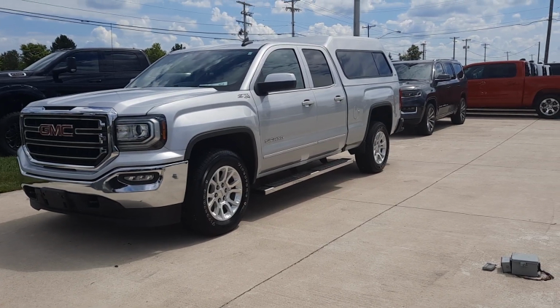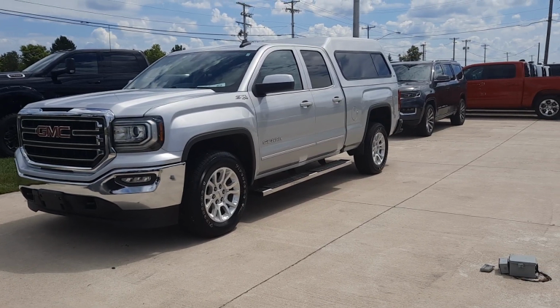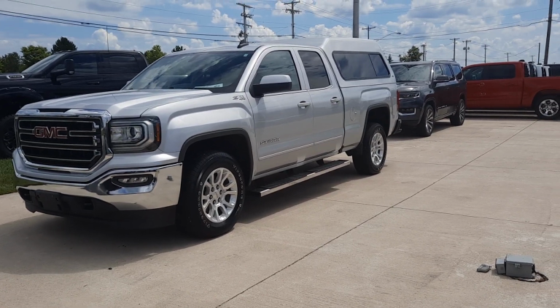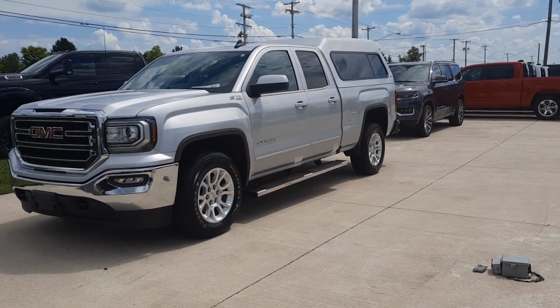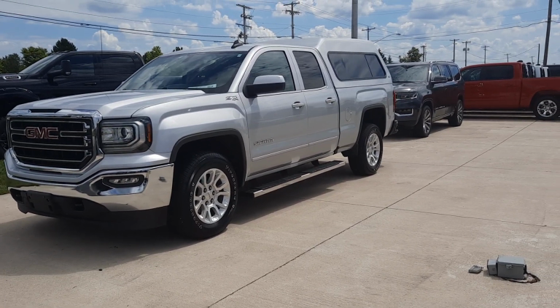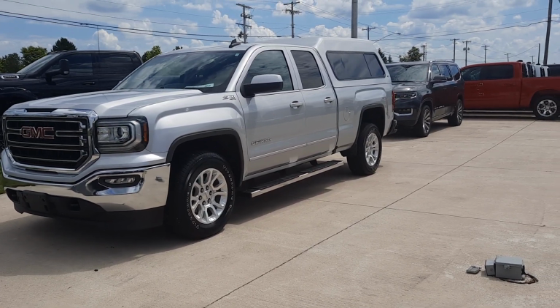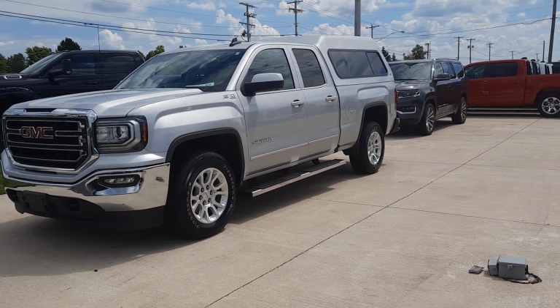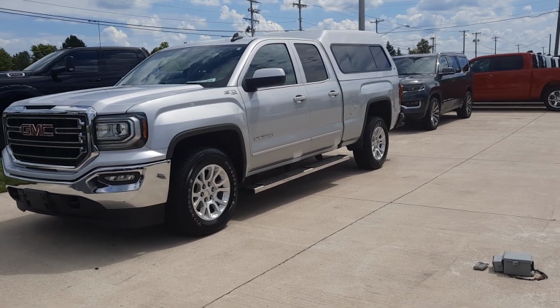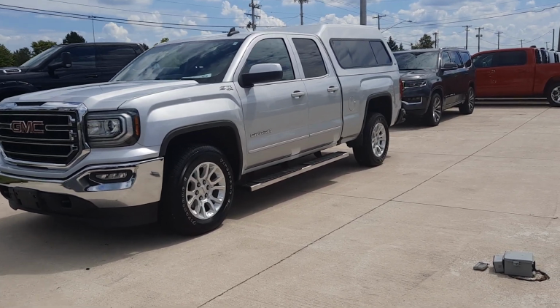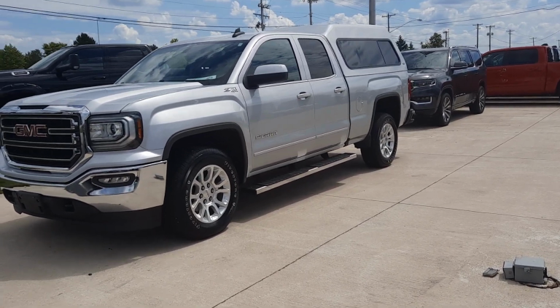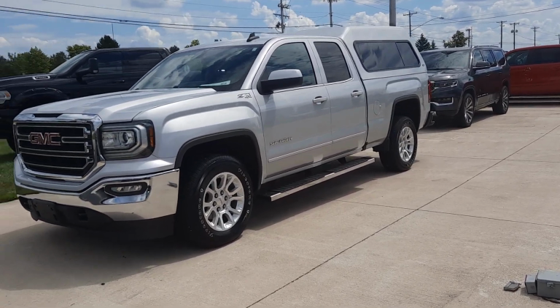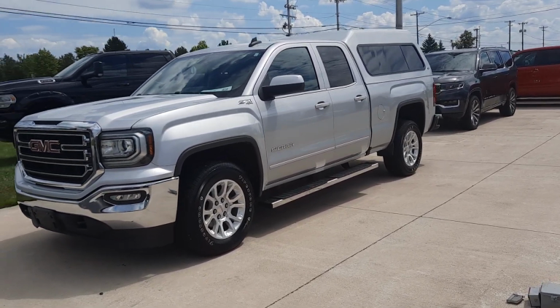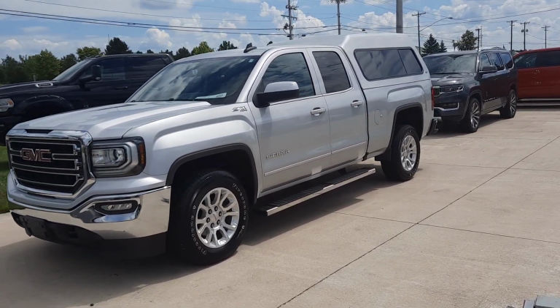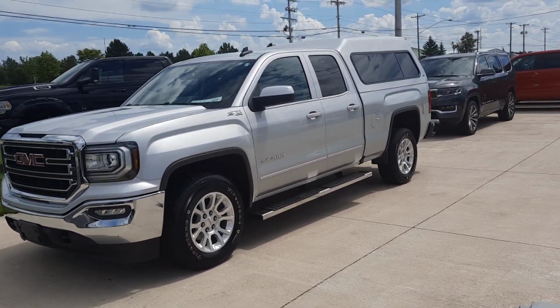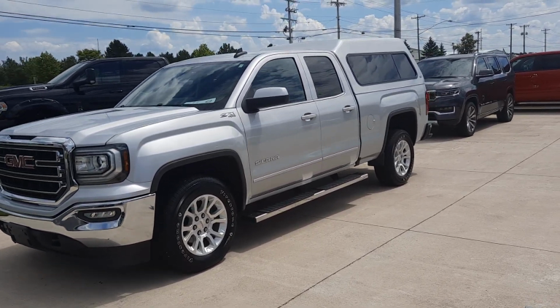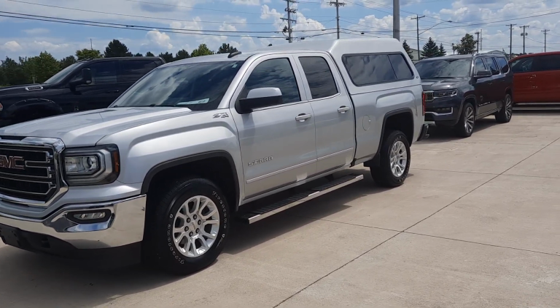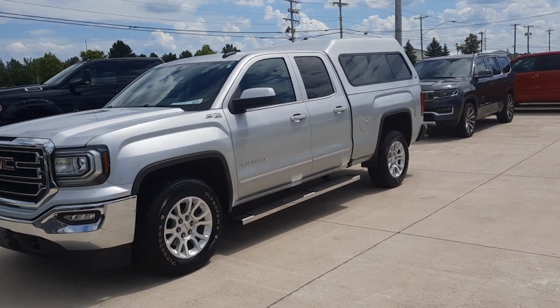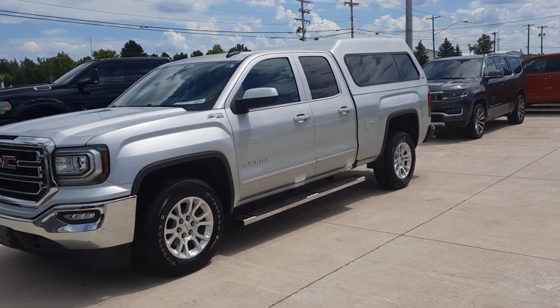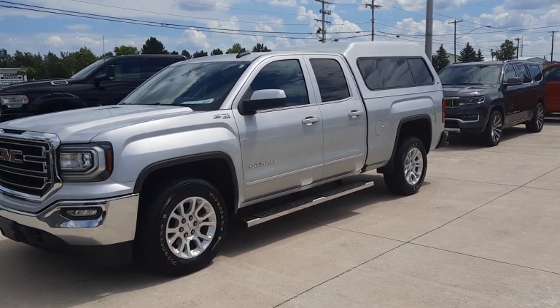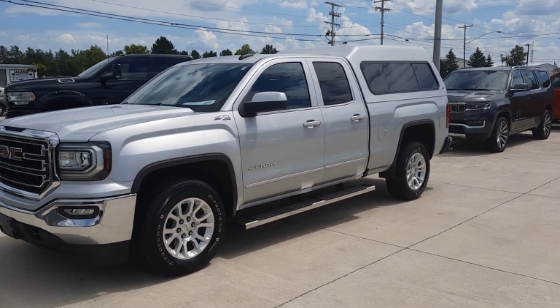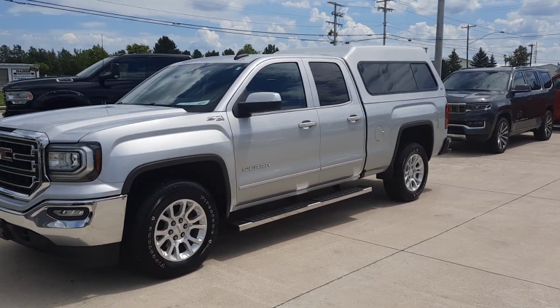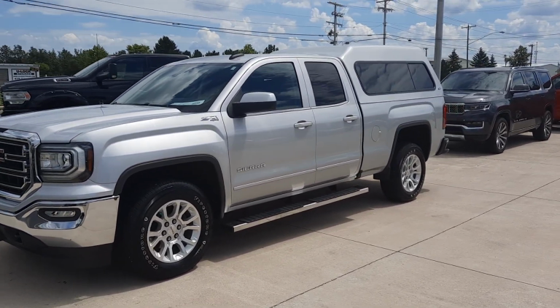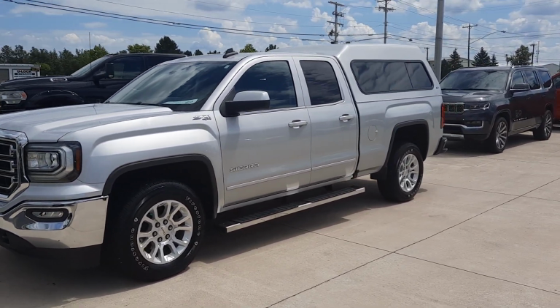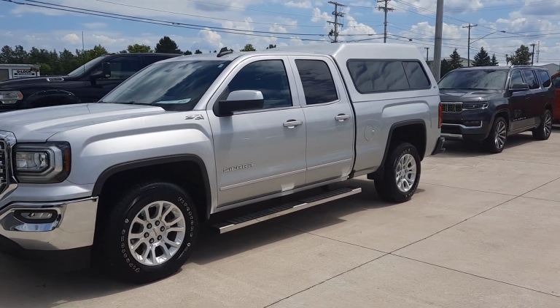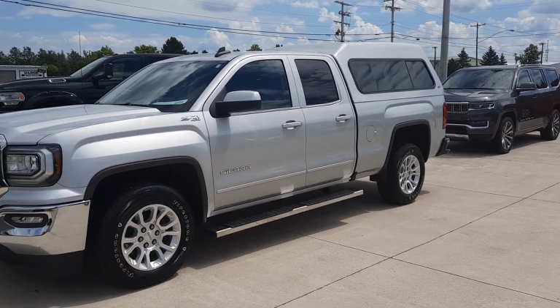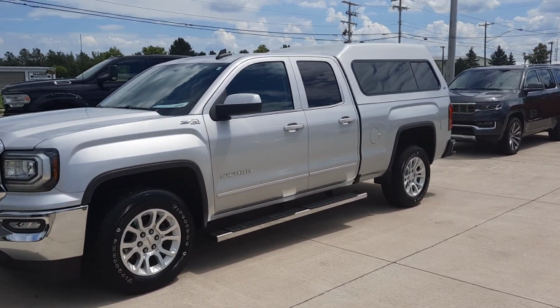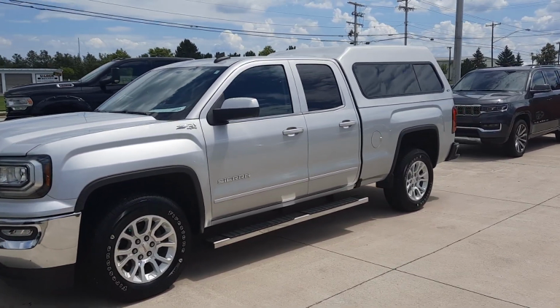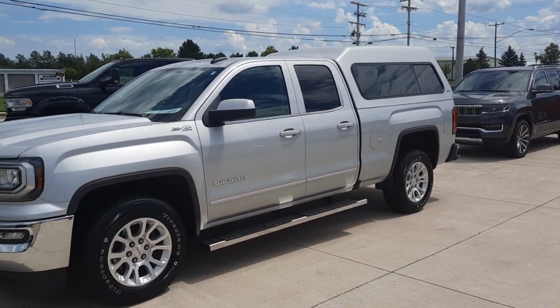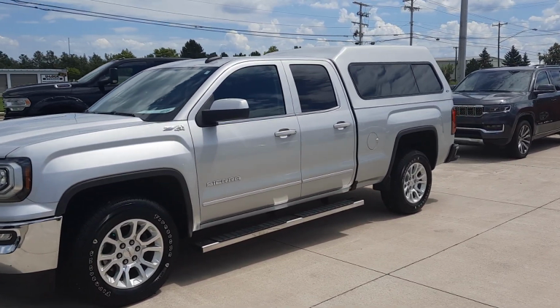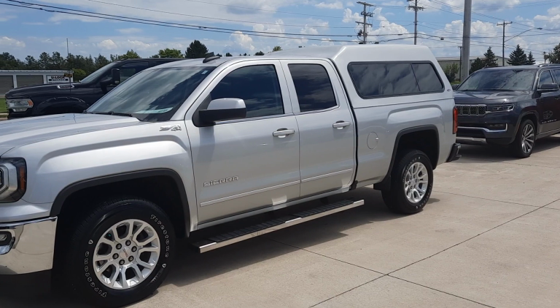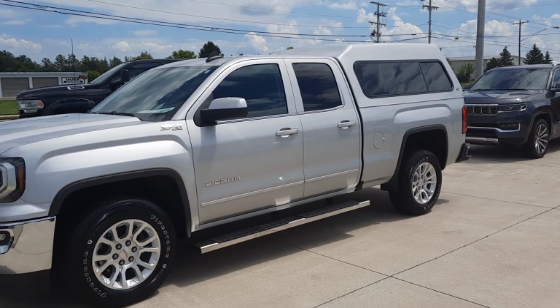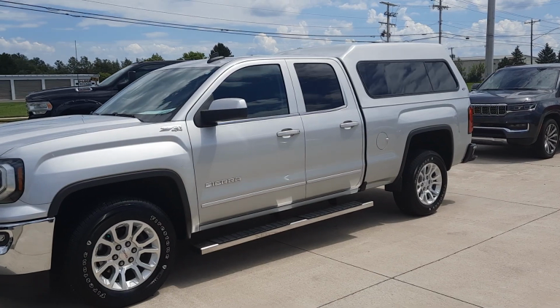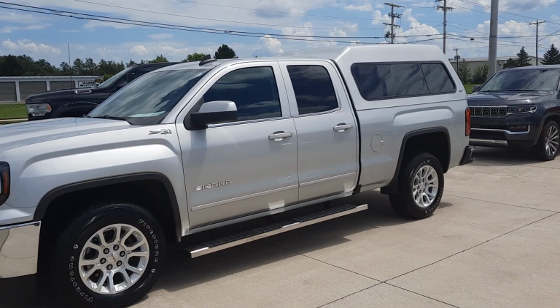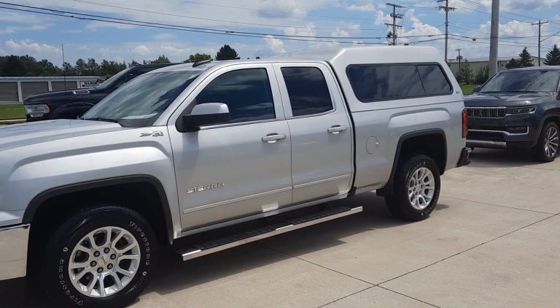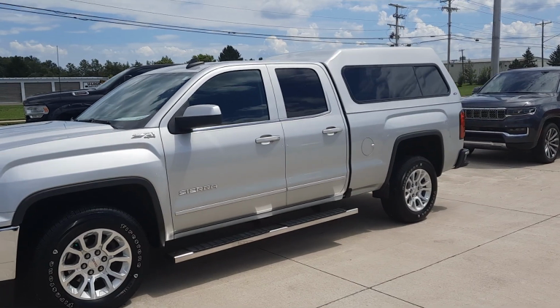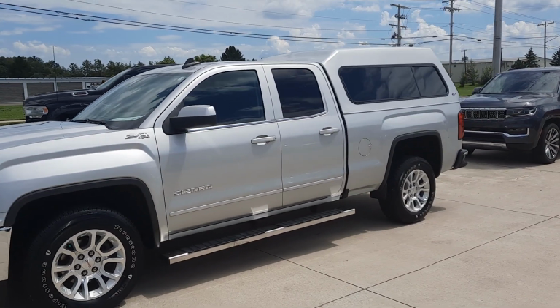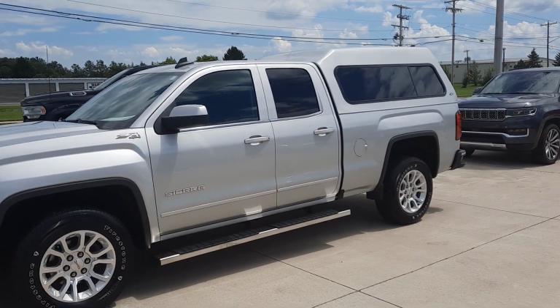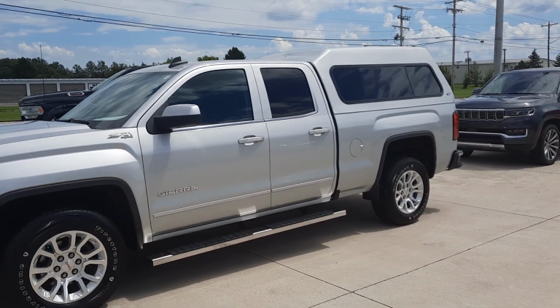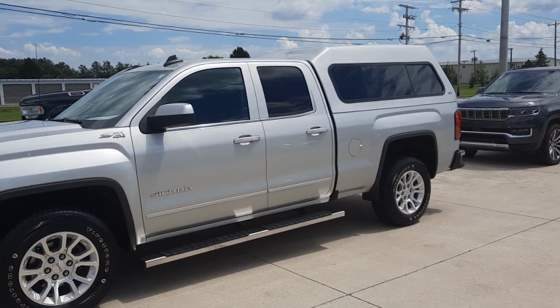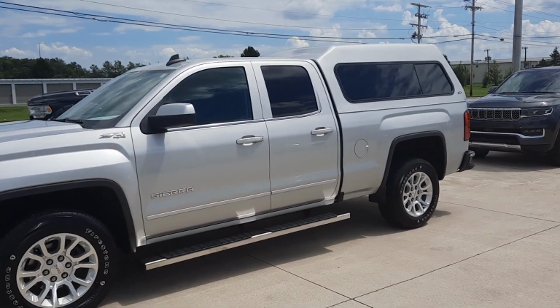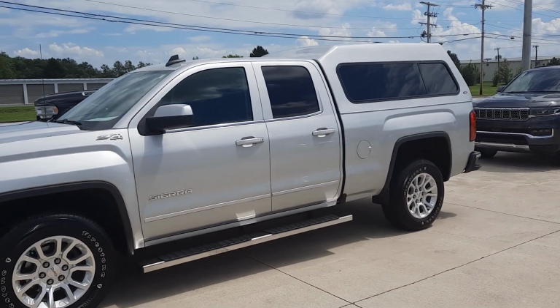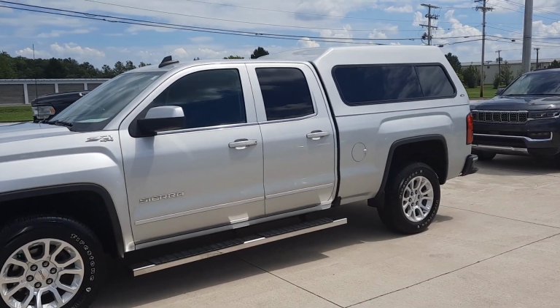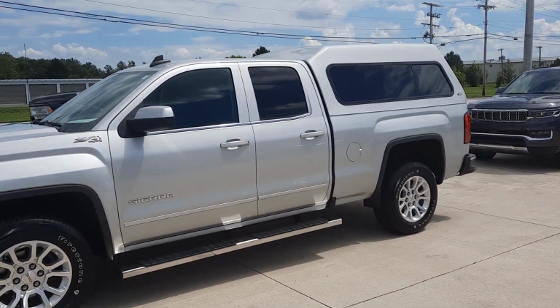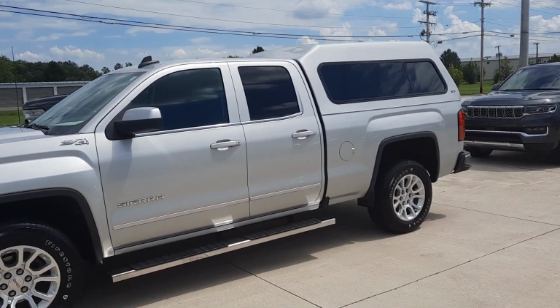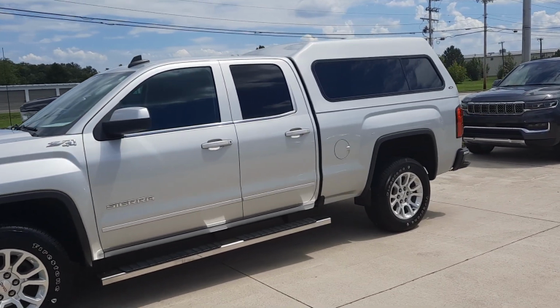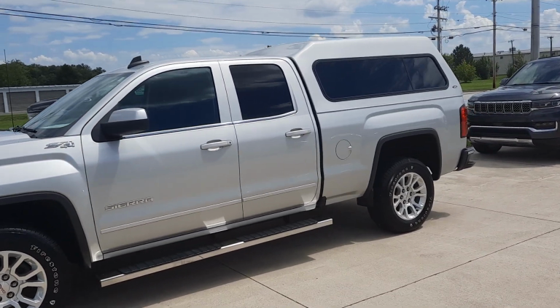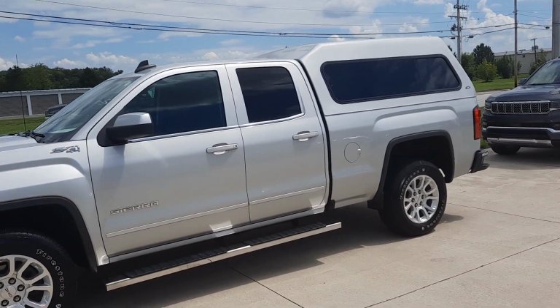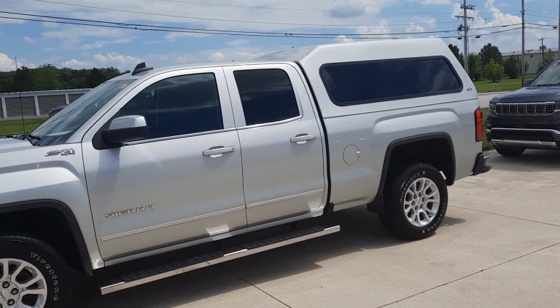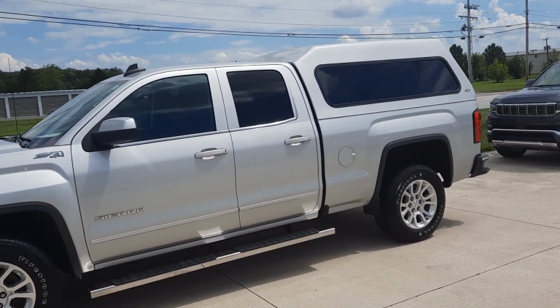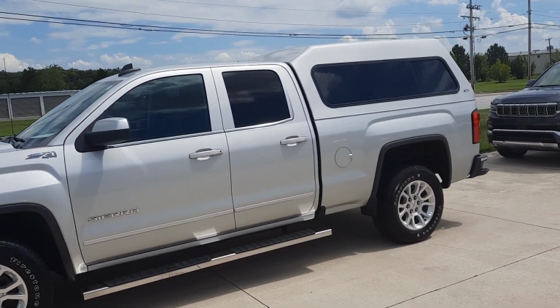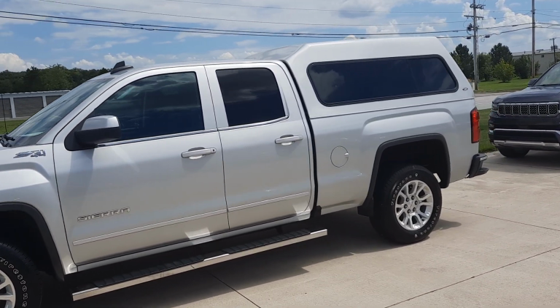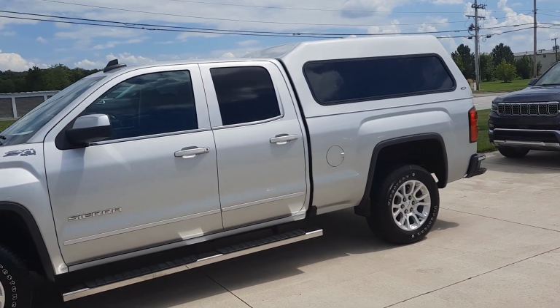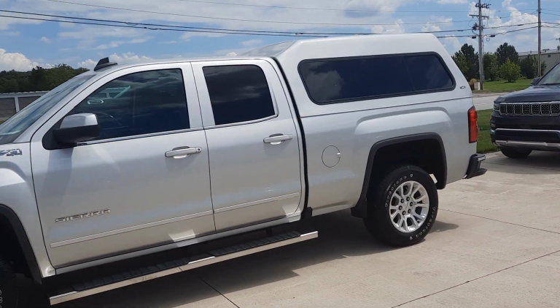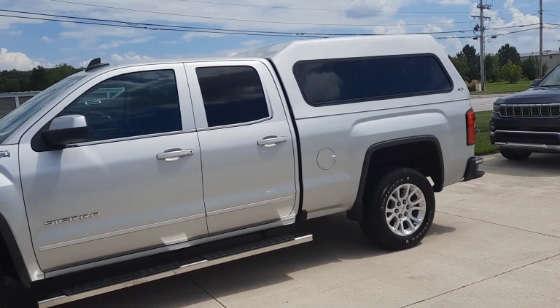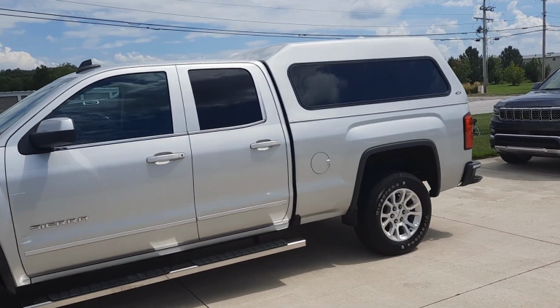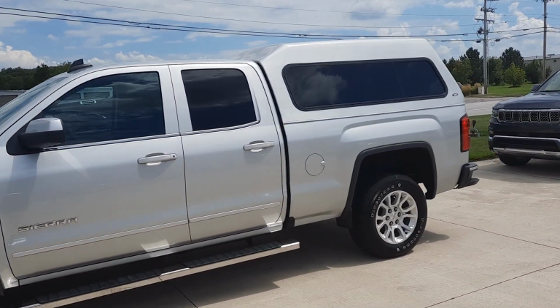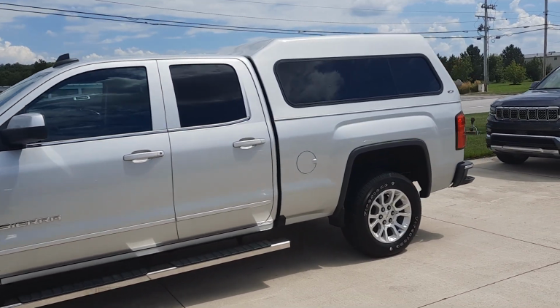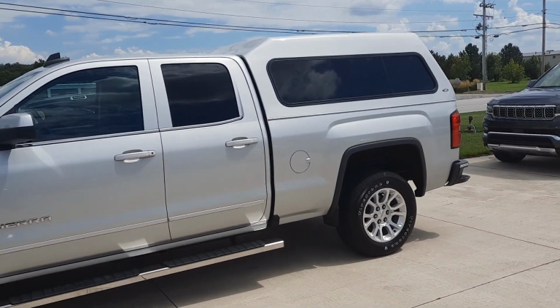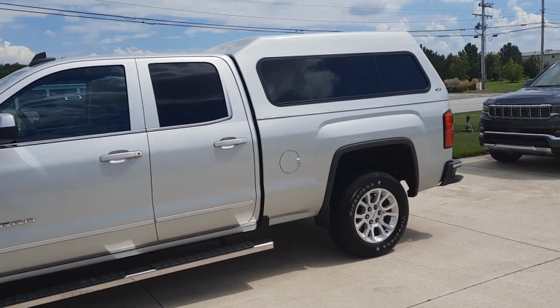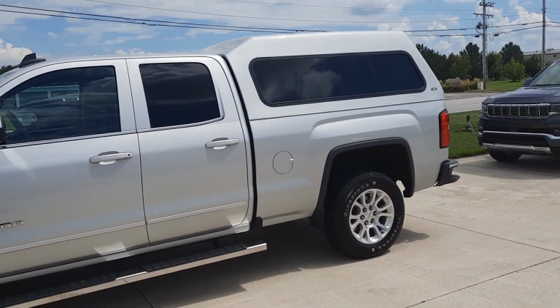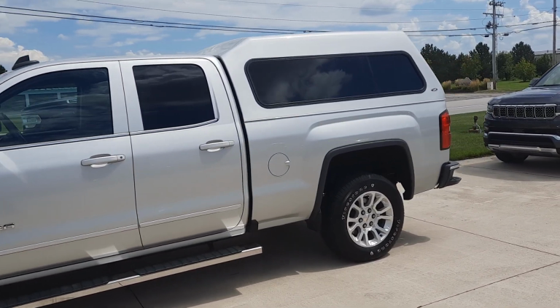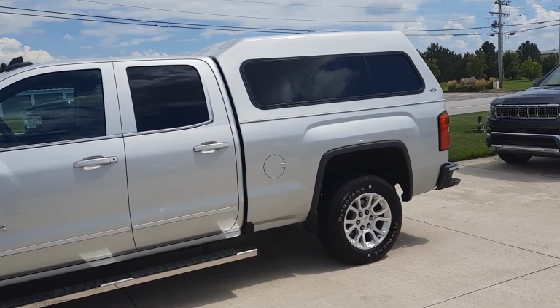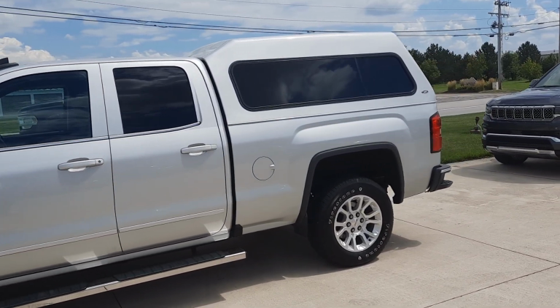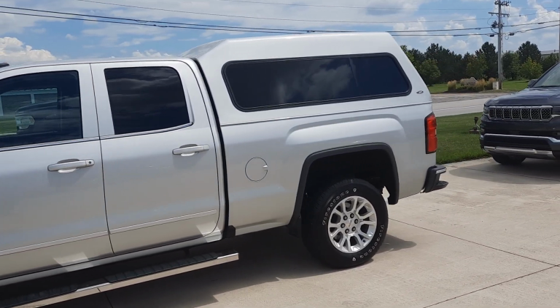Angel here at Terri Henricks Chrysler, going to take you on a quick walk around of this 2017 GMC Sierra 1500.